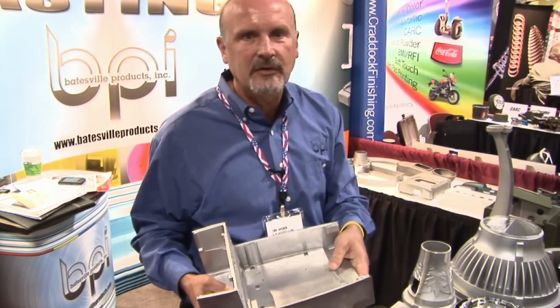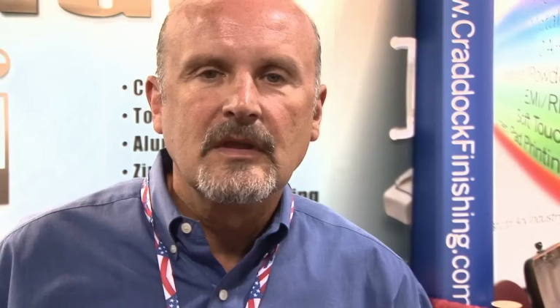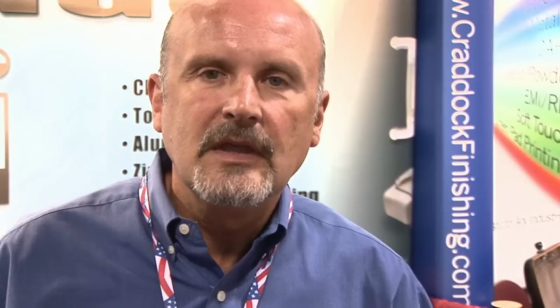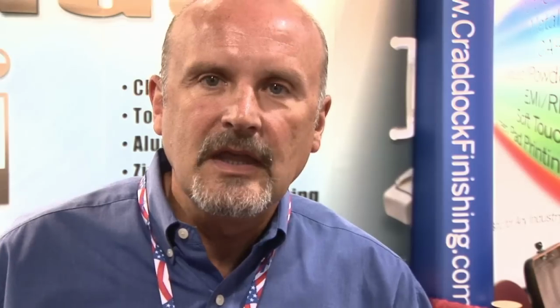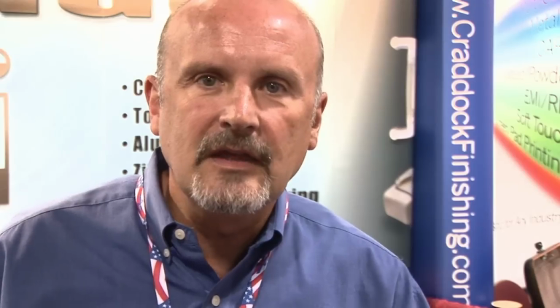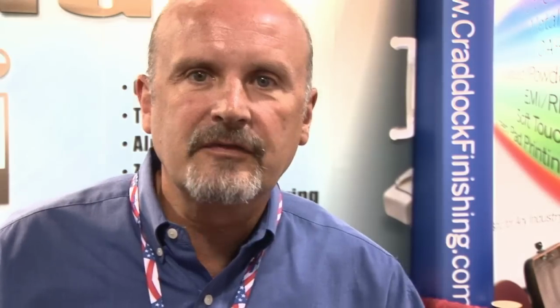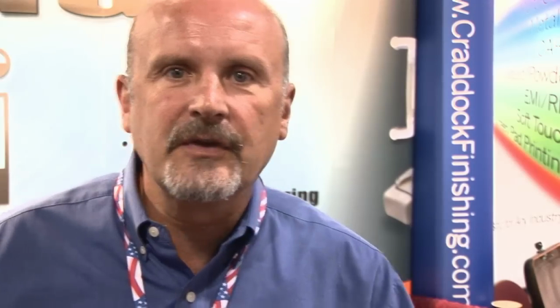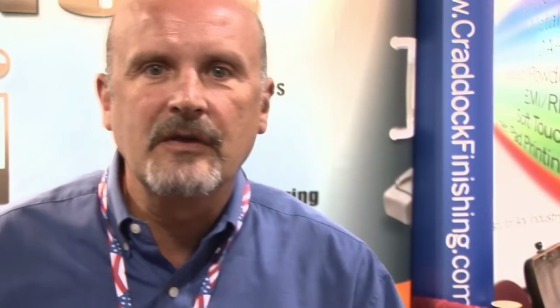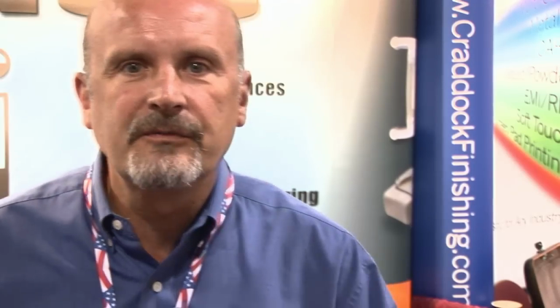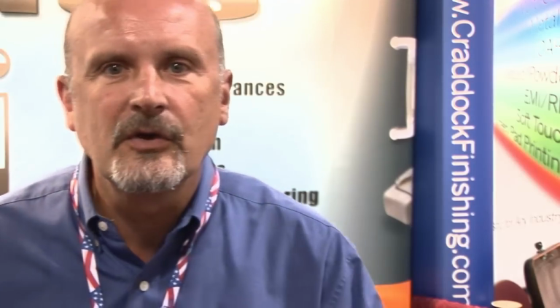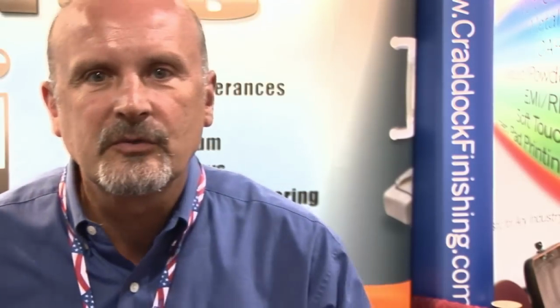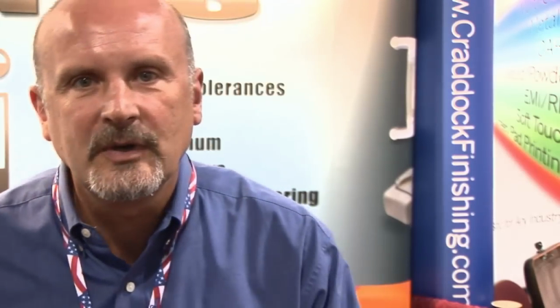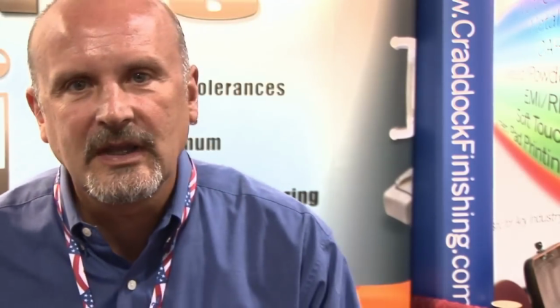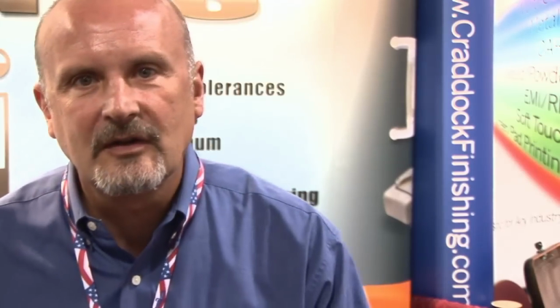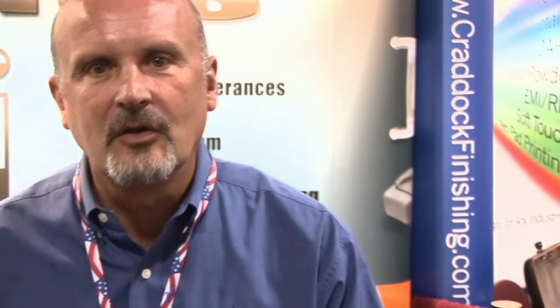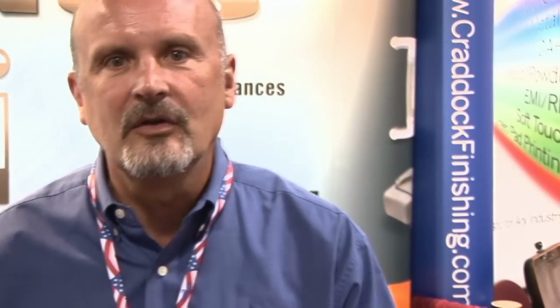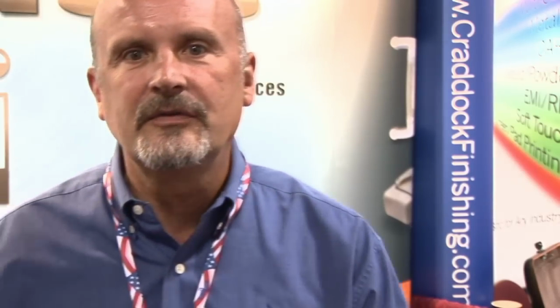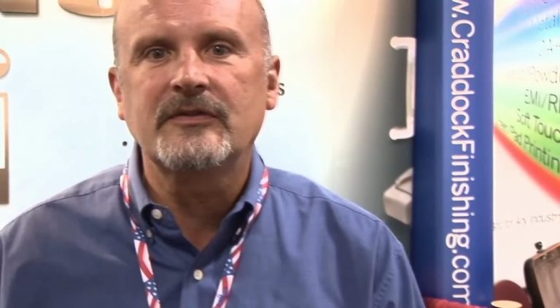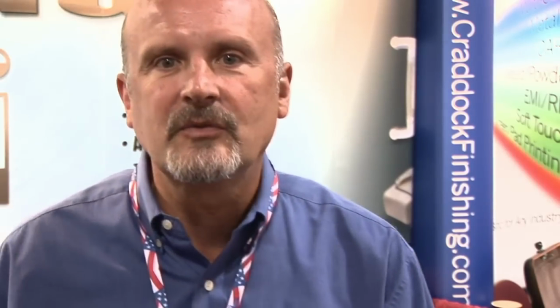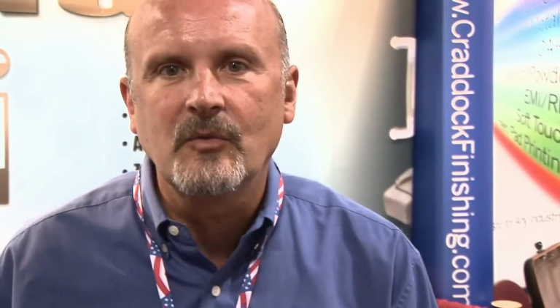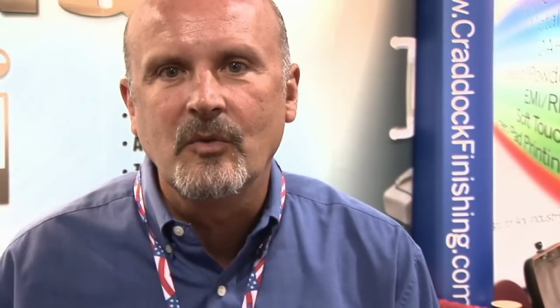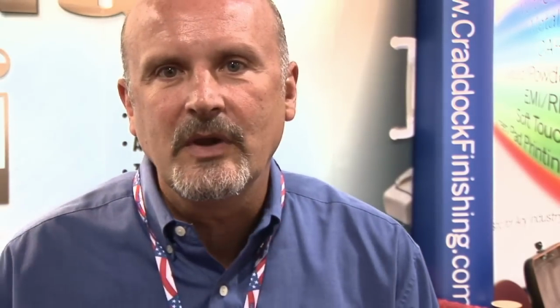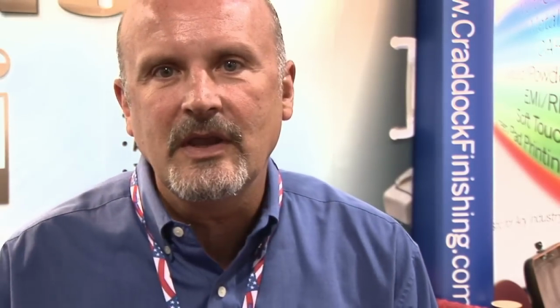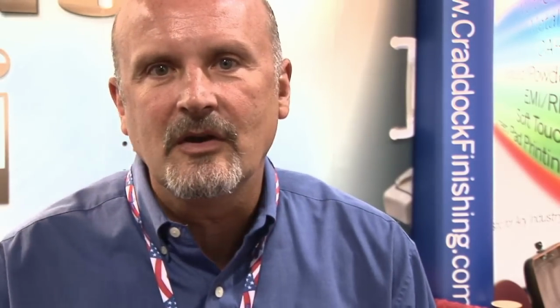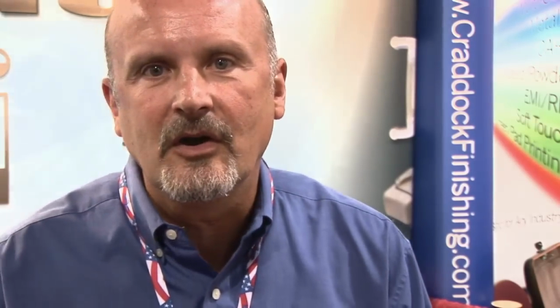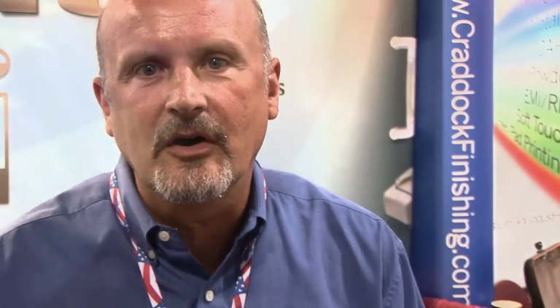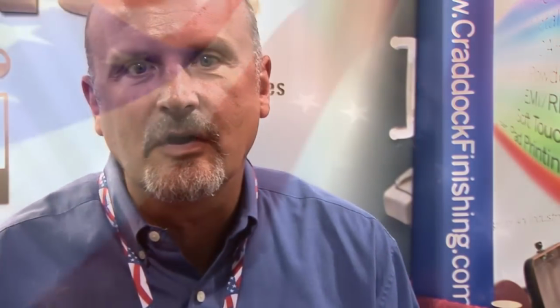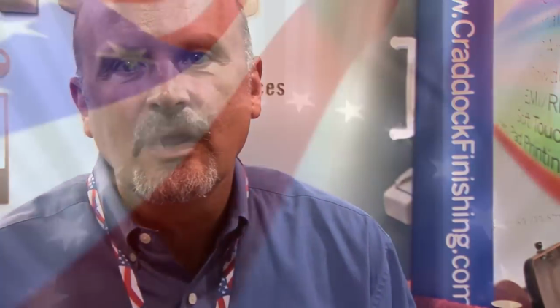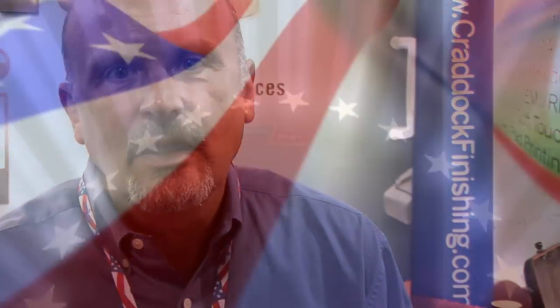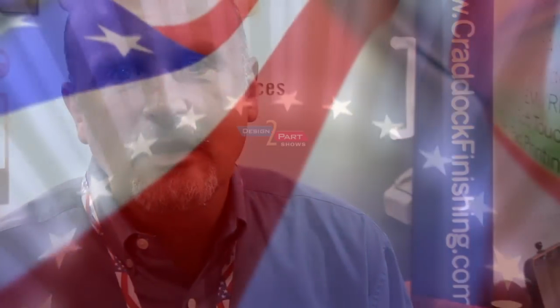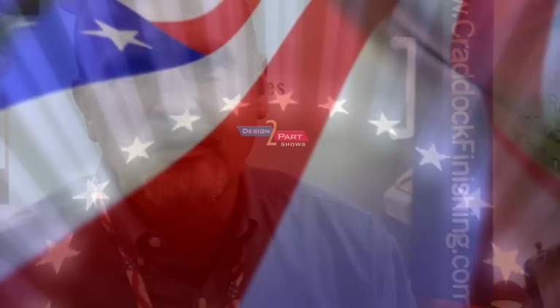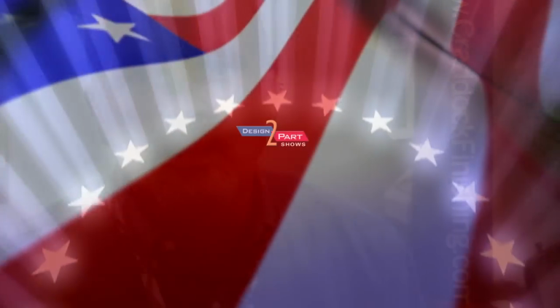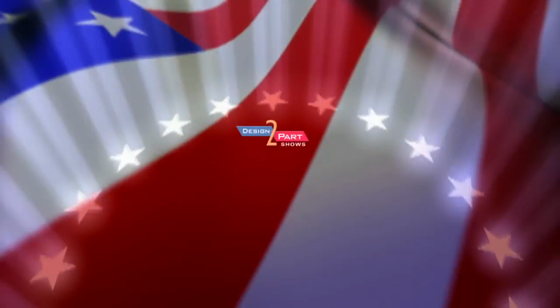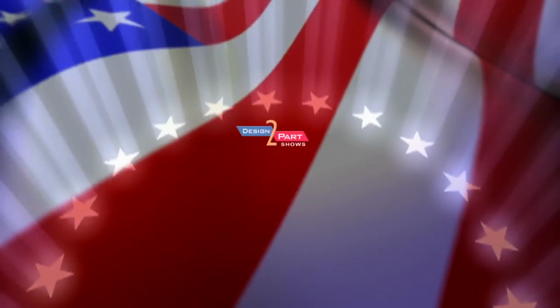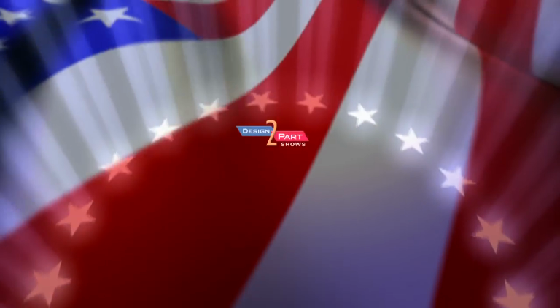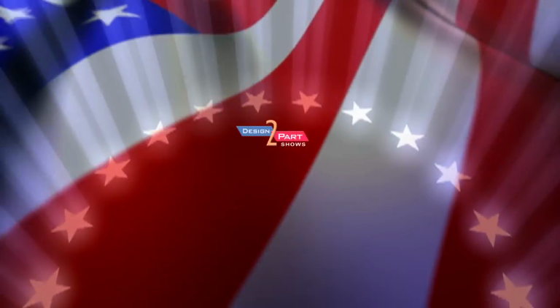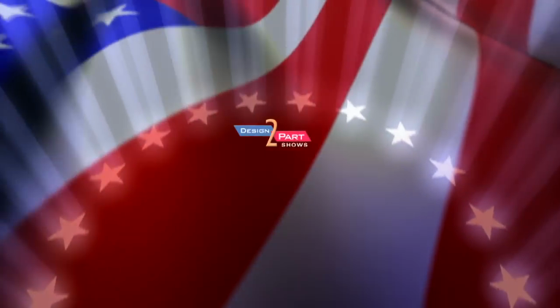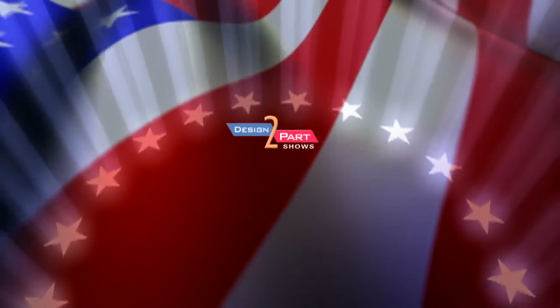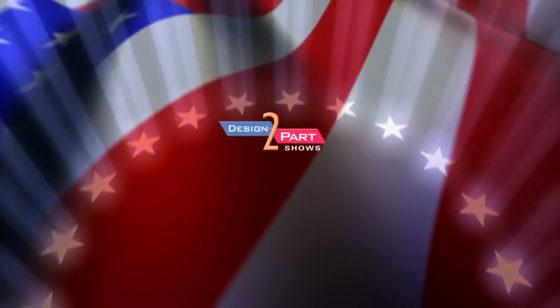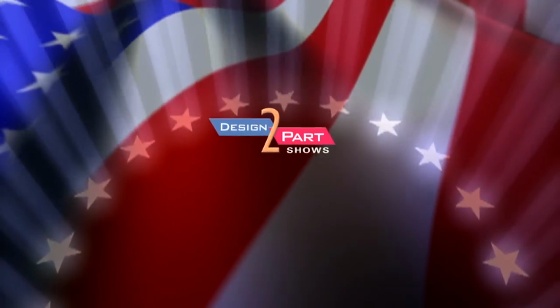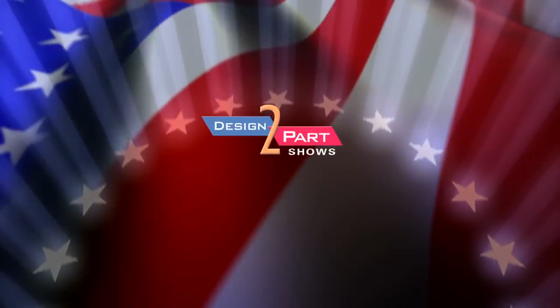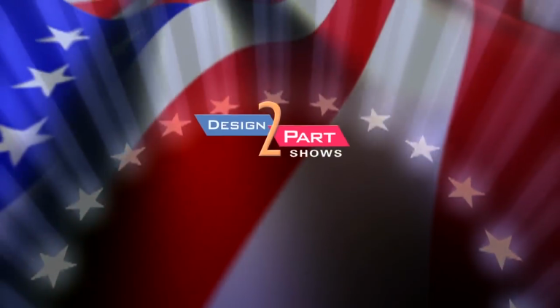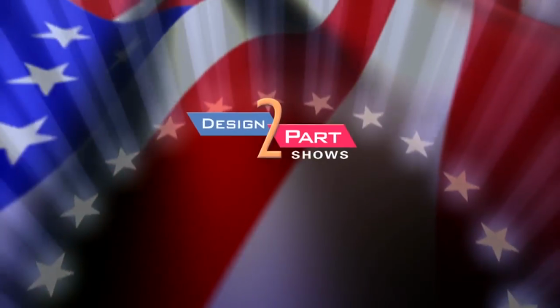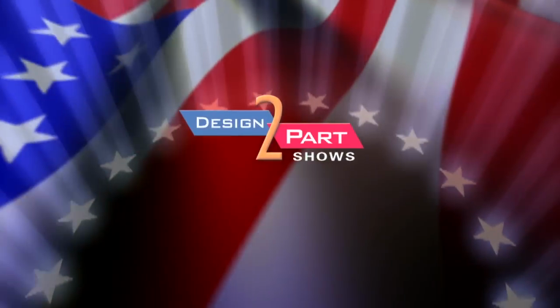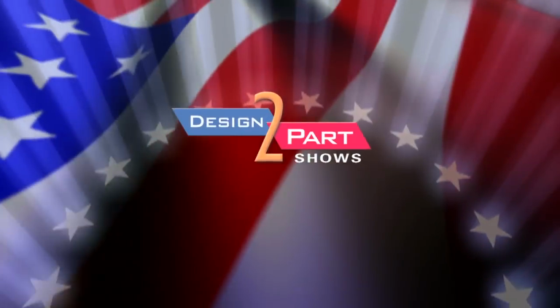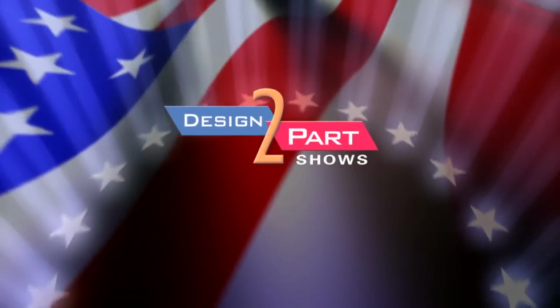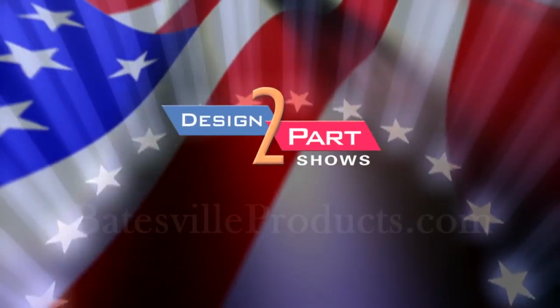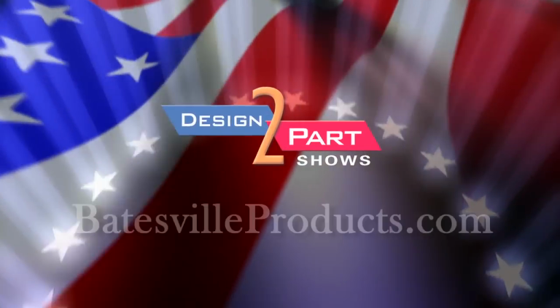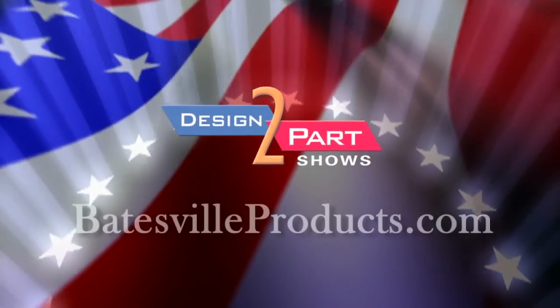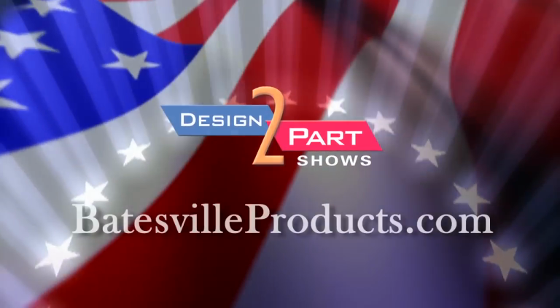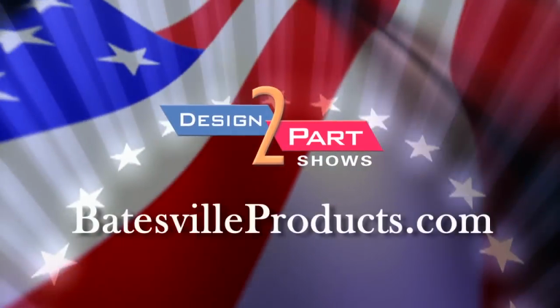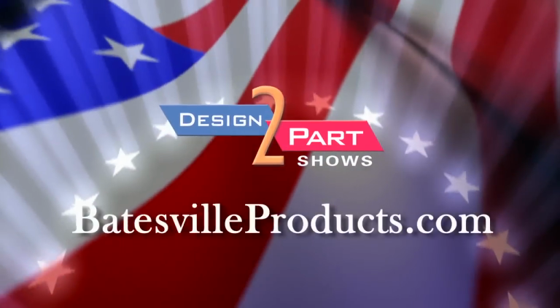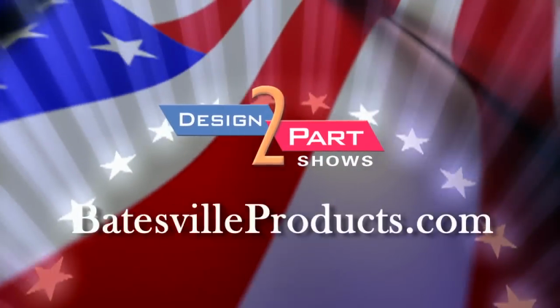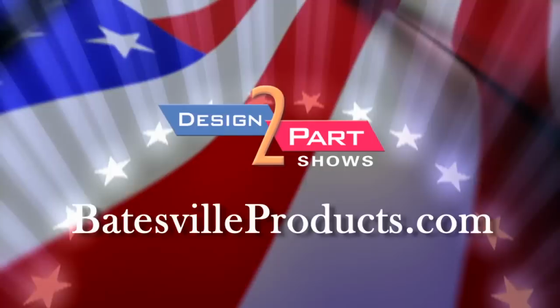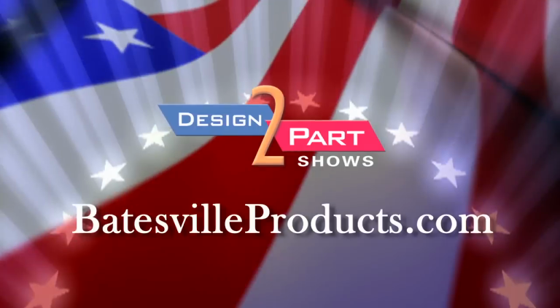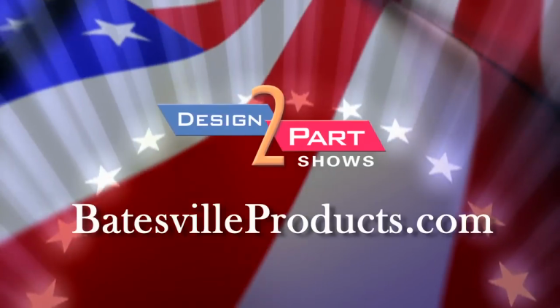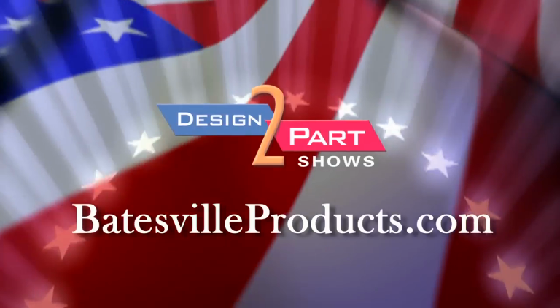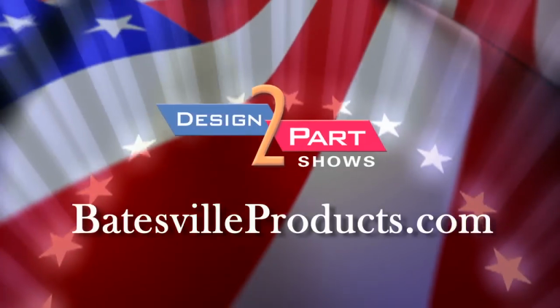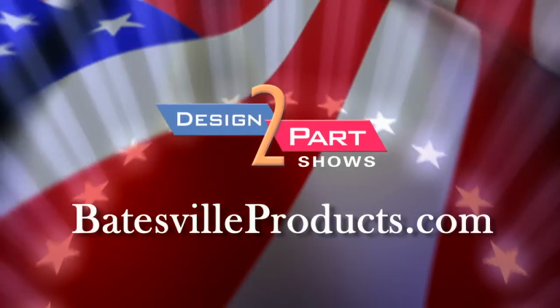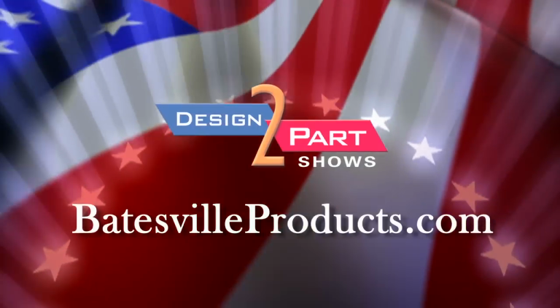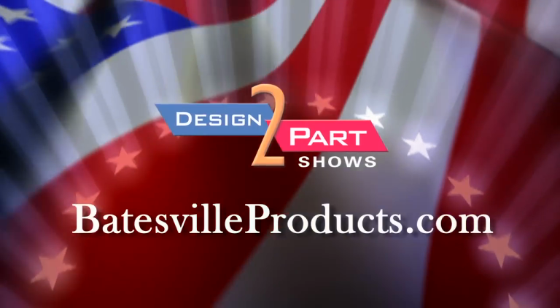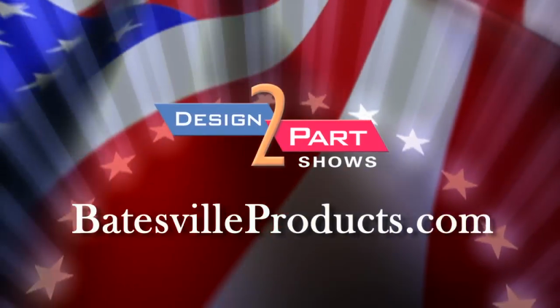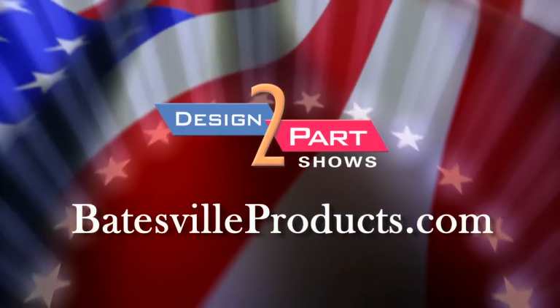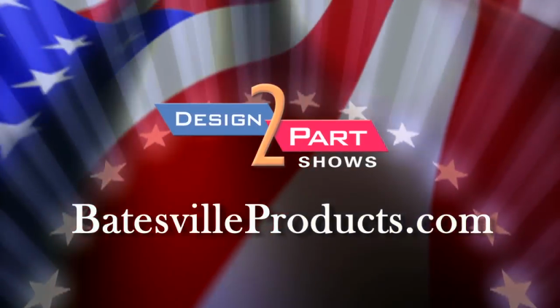If folks want to get a hold of us, our website is www.batesvilleproducts.com.